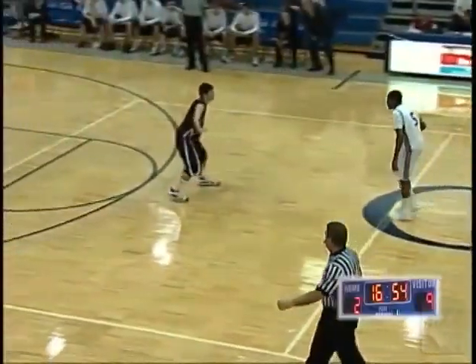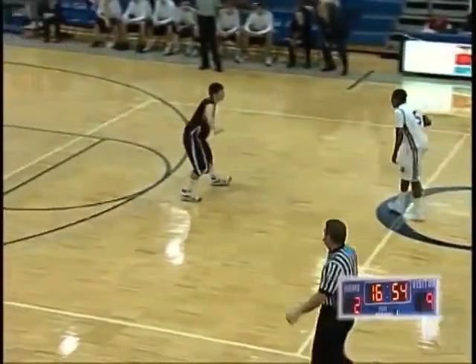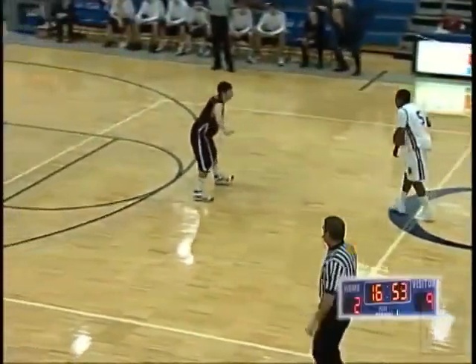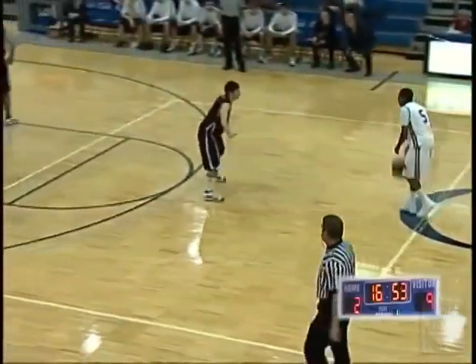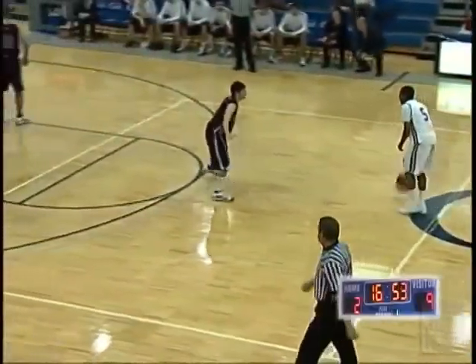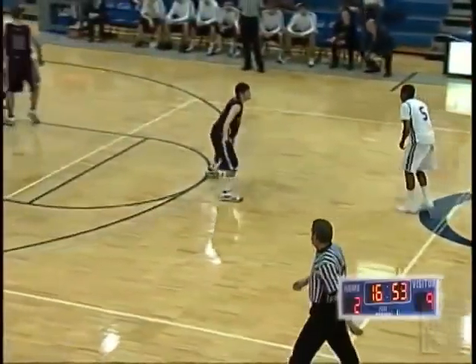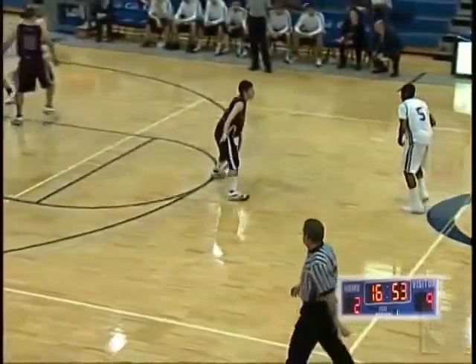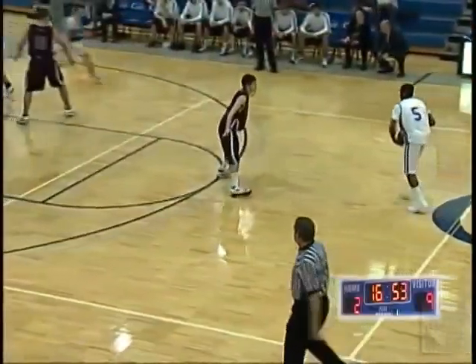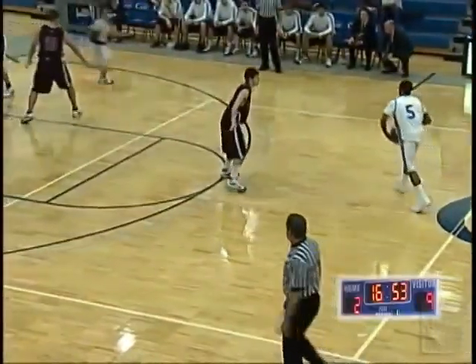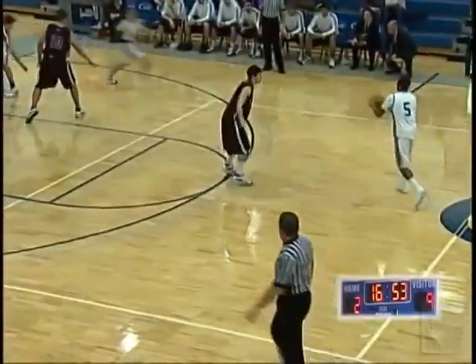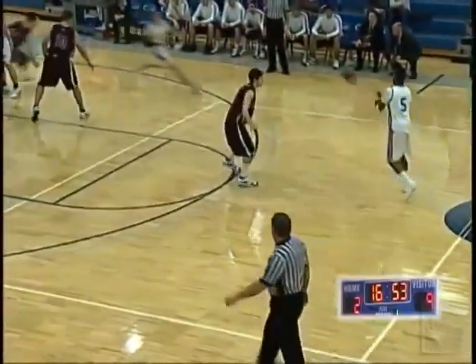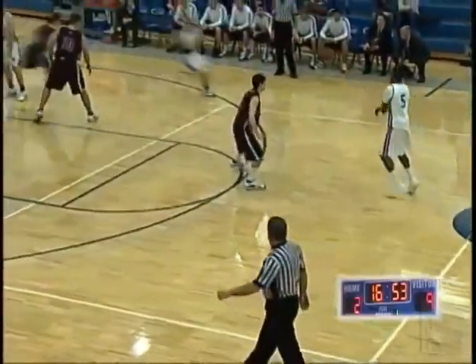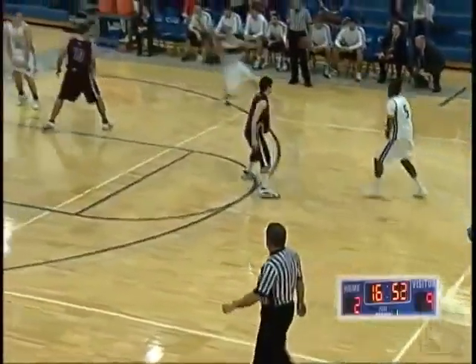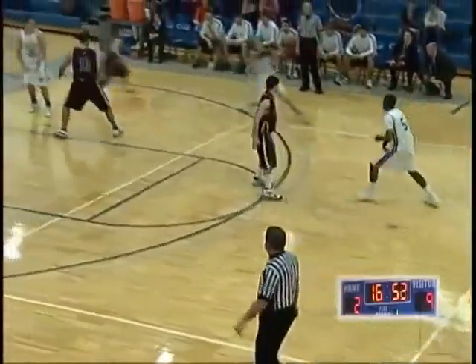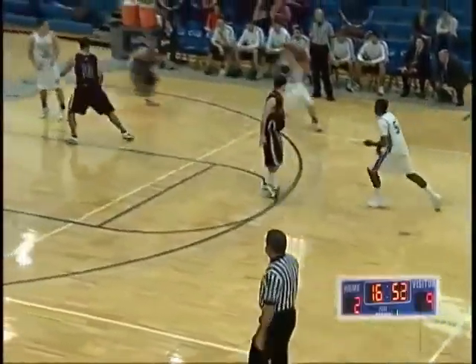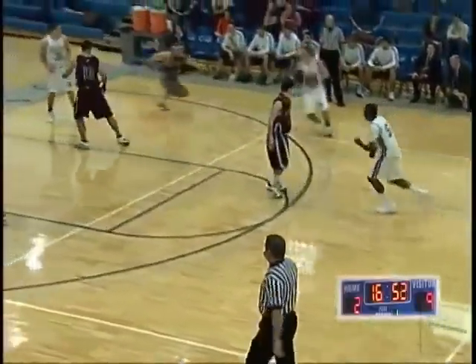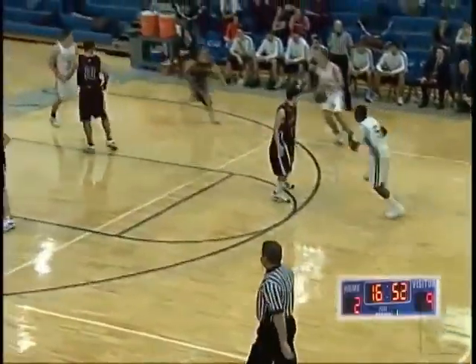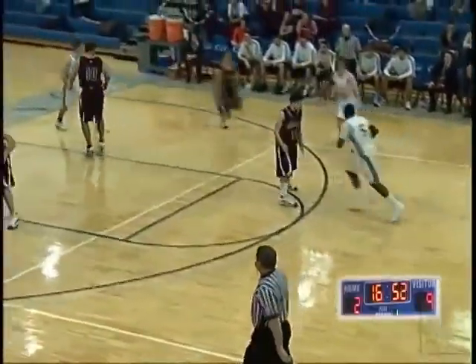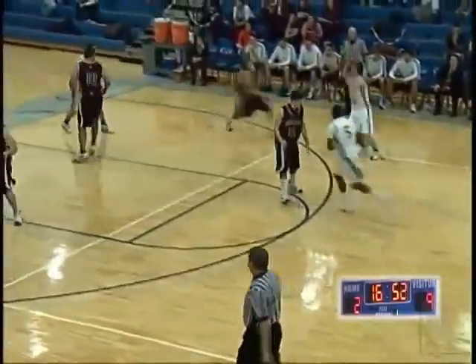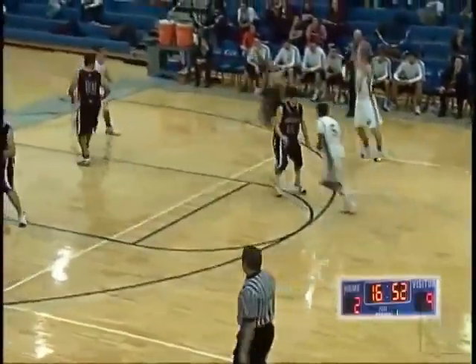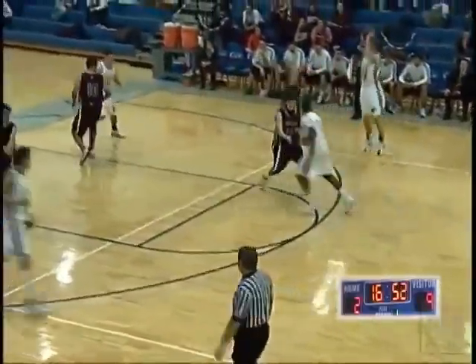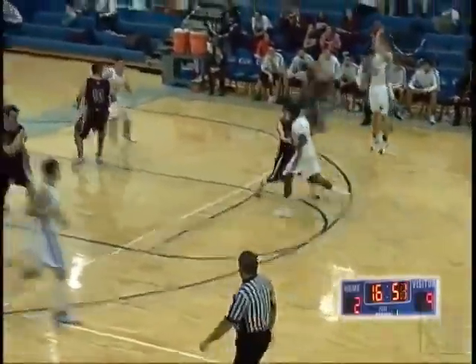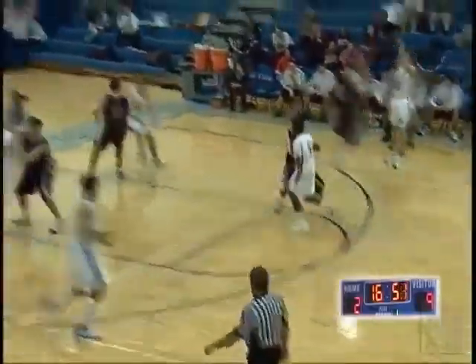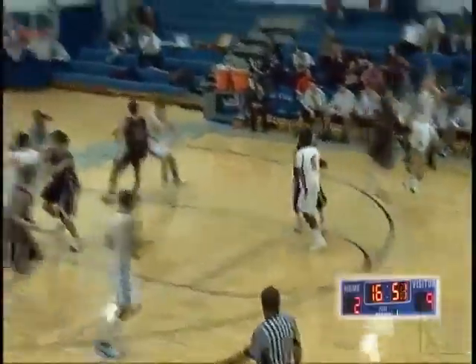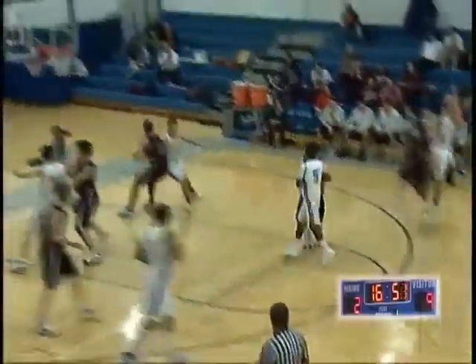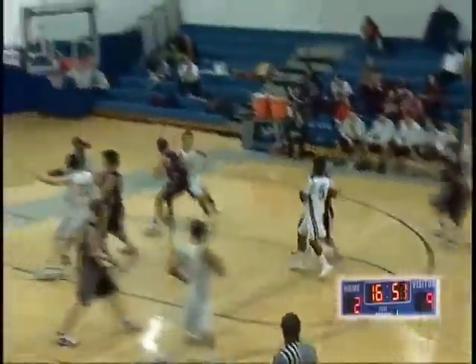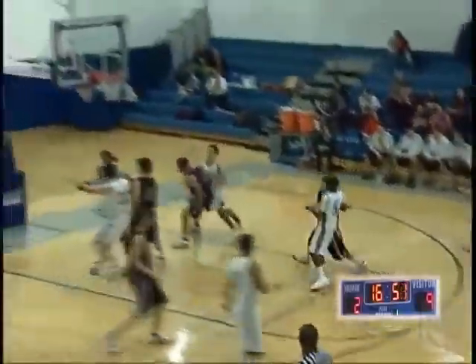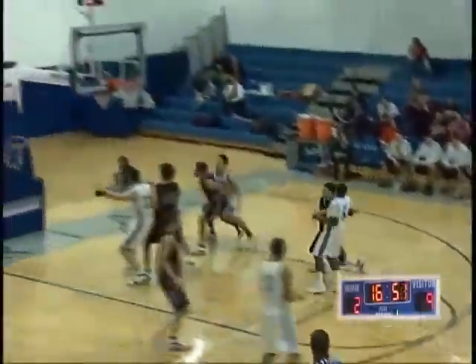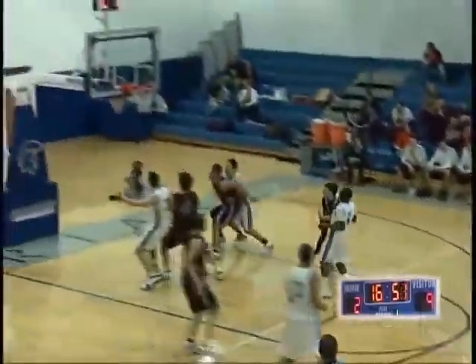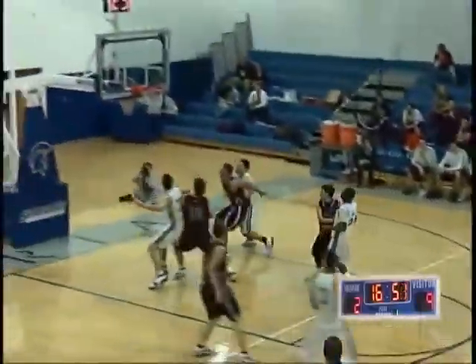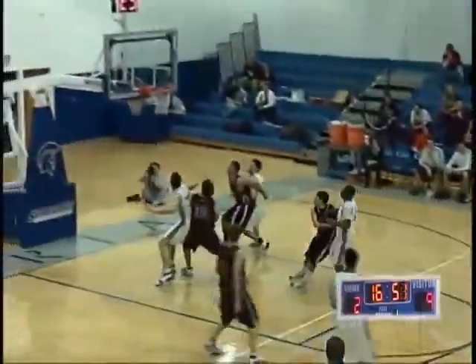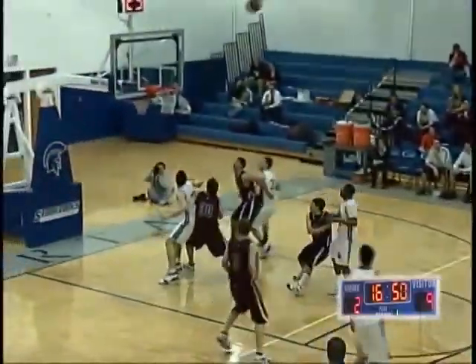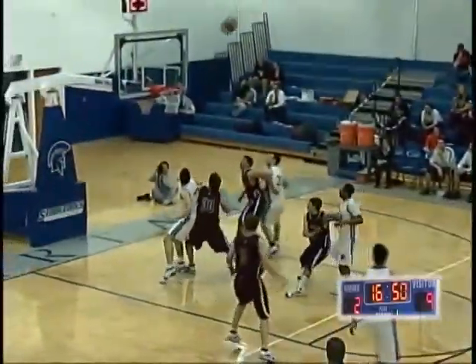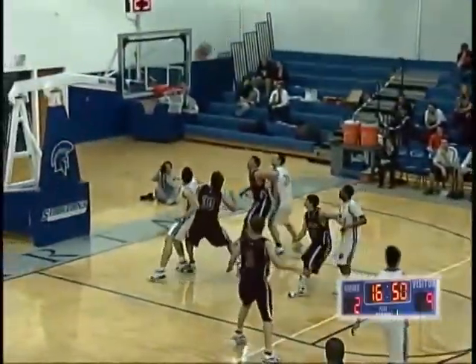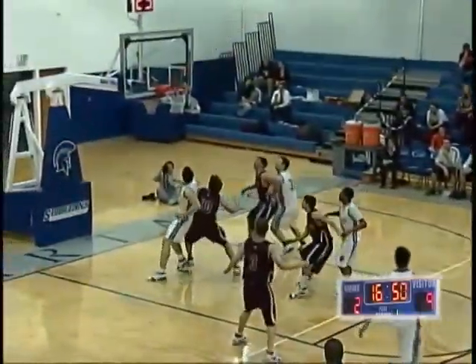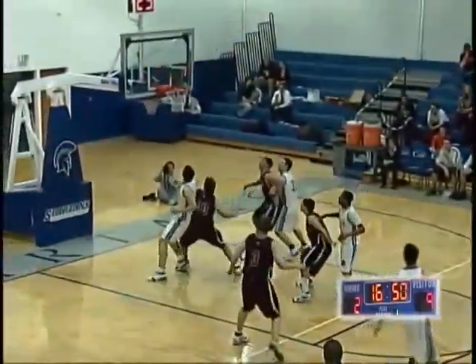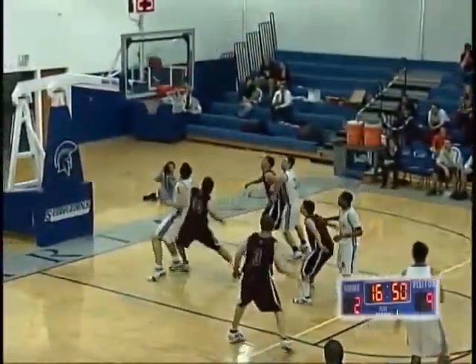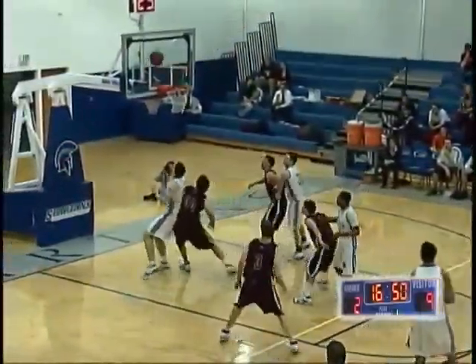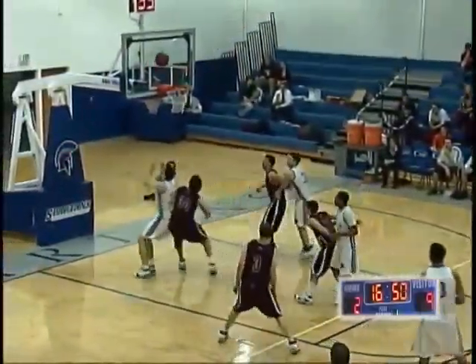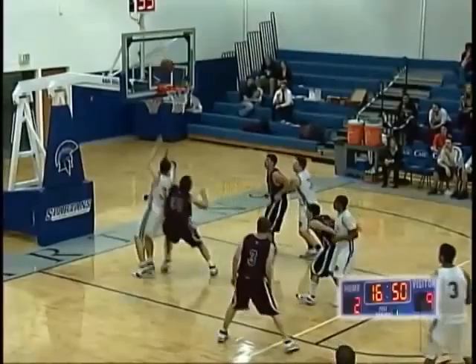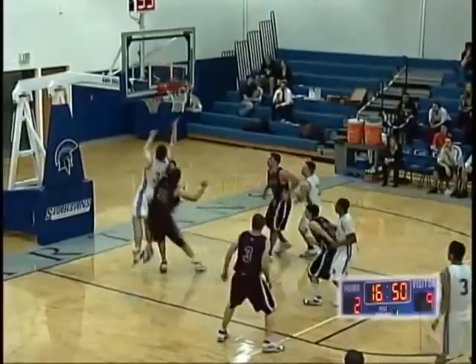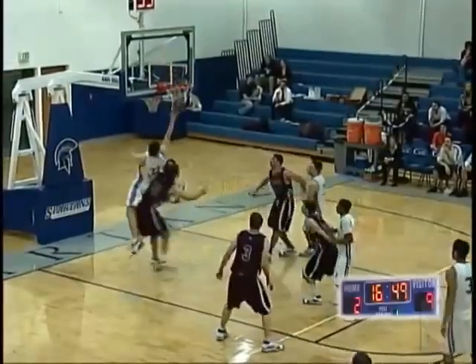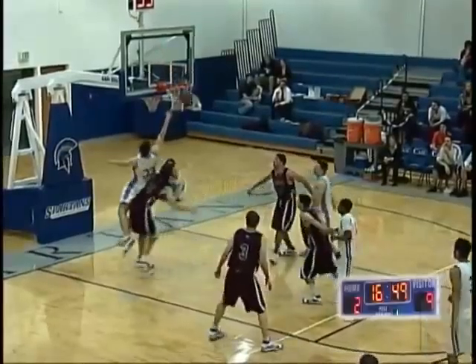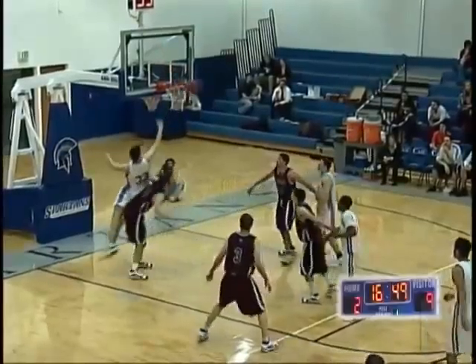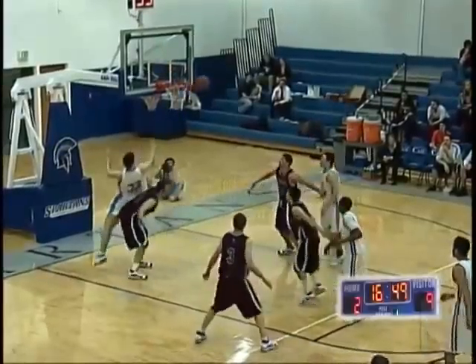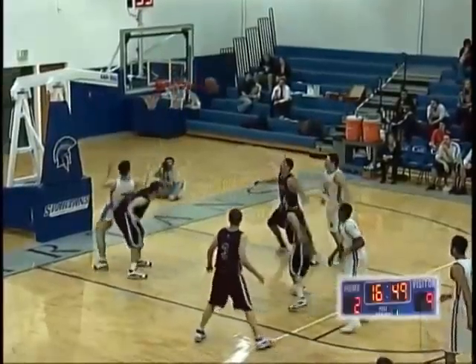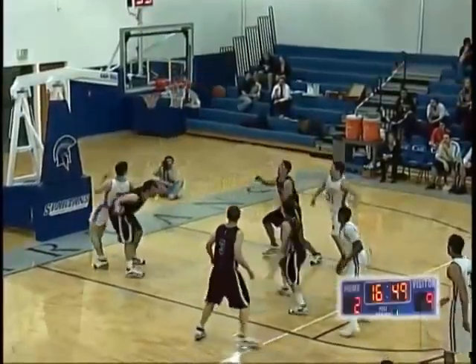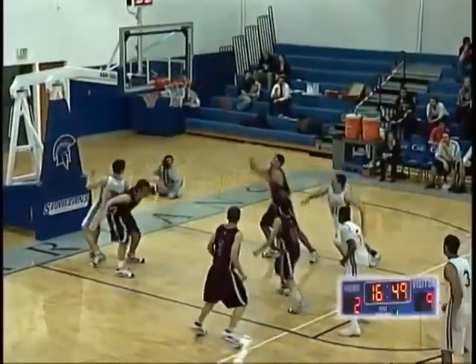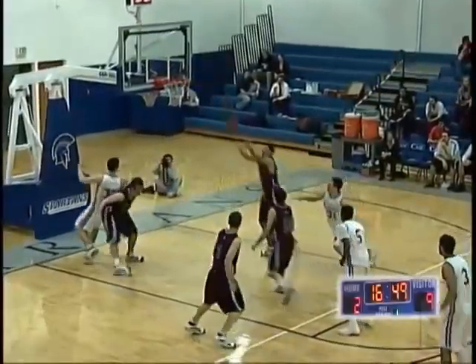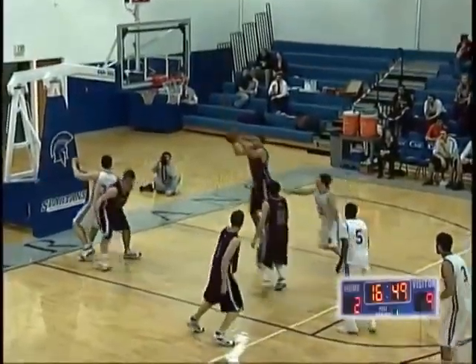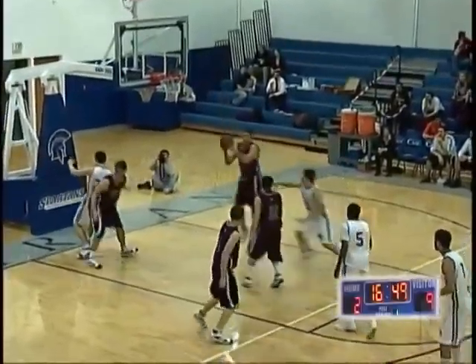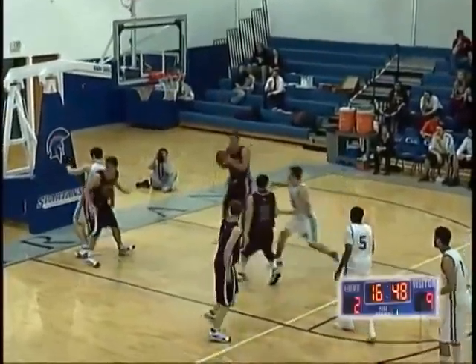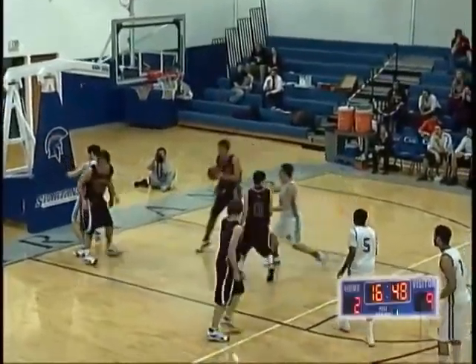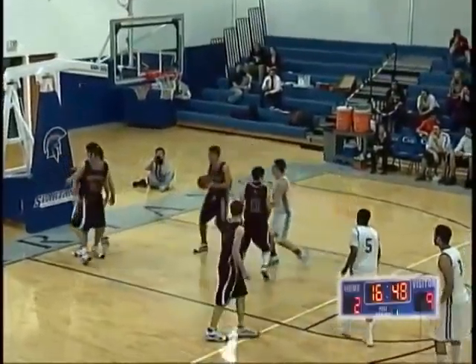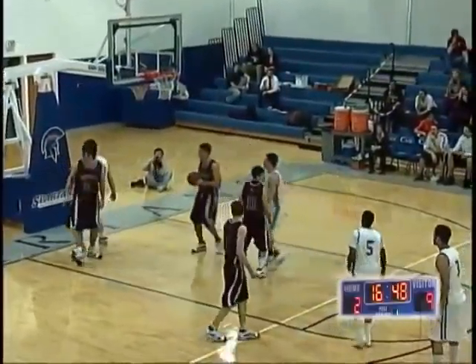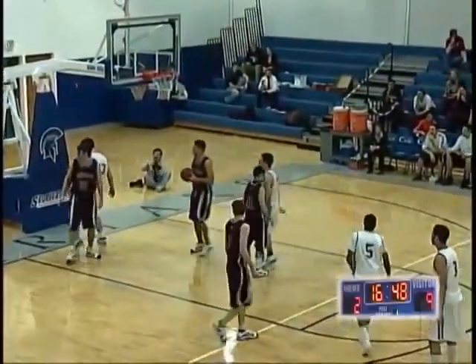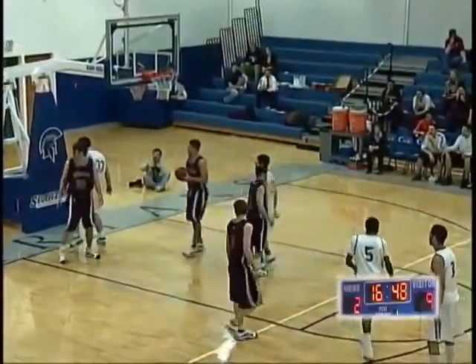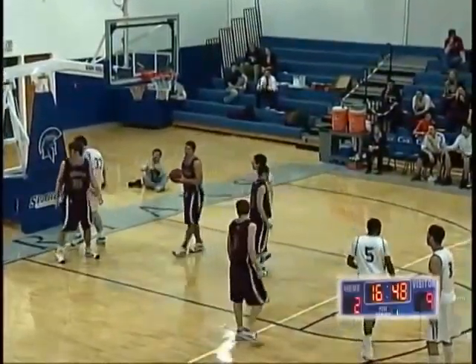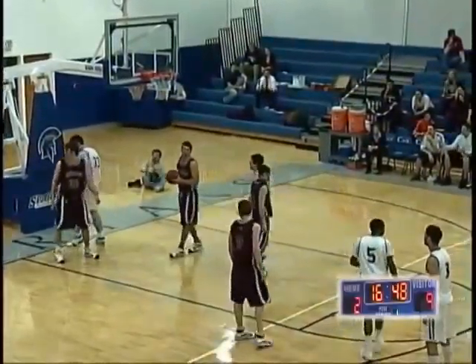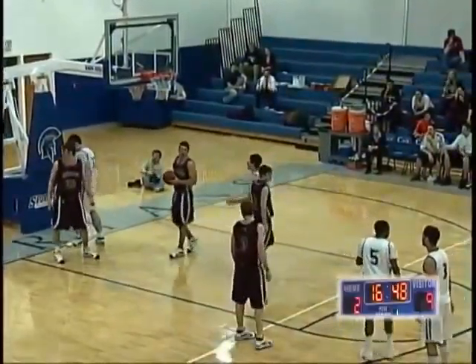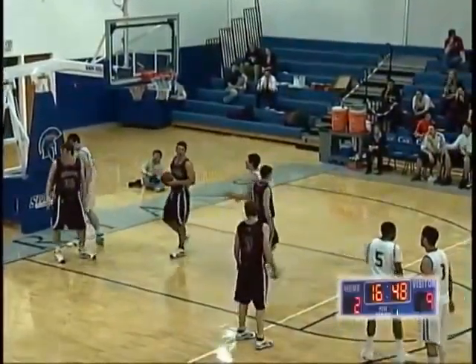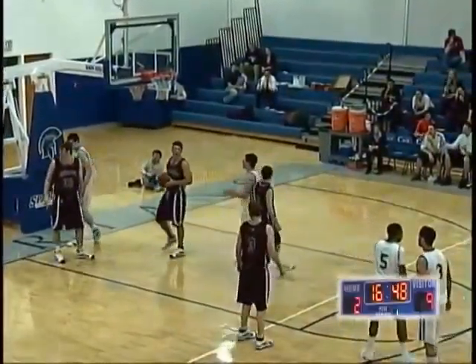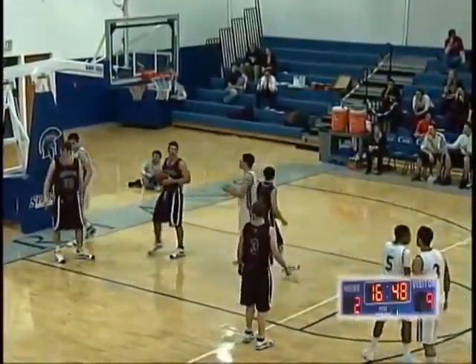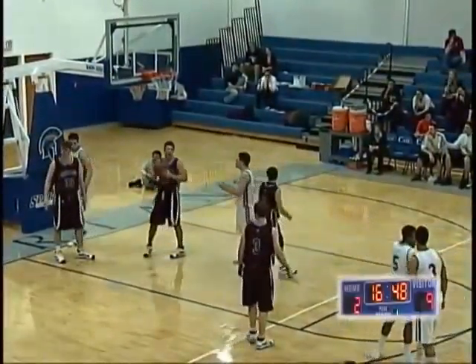Game two of a doubleheader tonight on WHK. We had the ladies at 6 o'clock. The men are now underway here in the 8 o'clock hour.